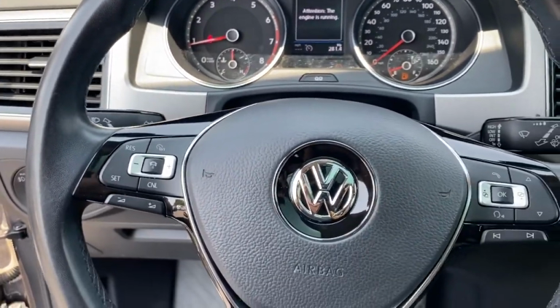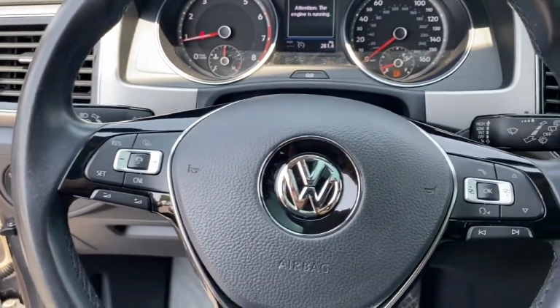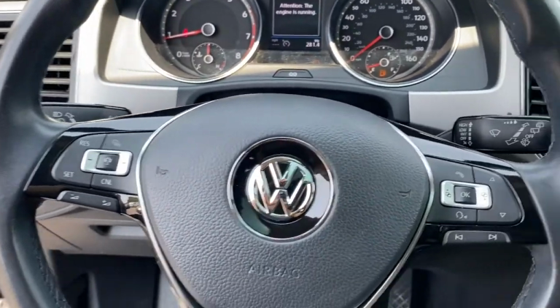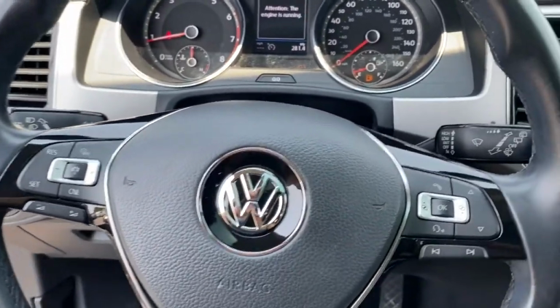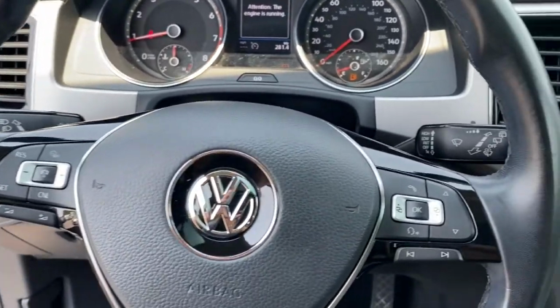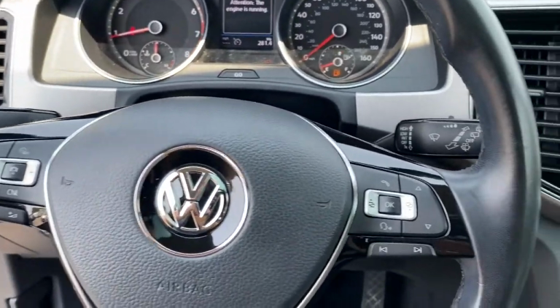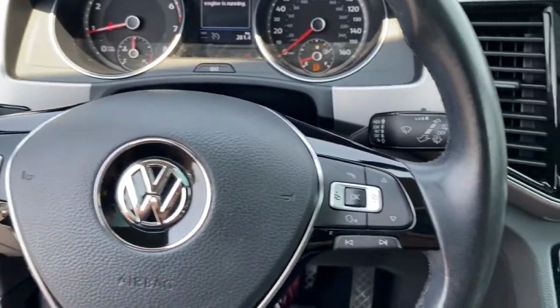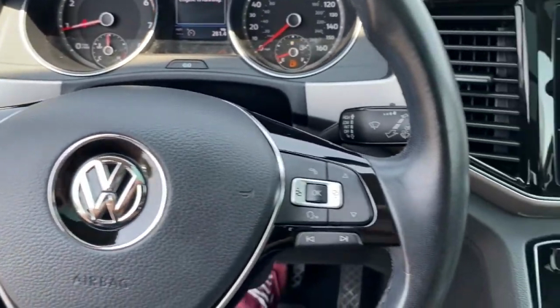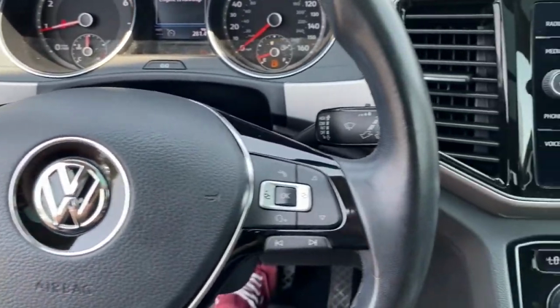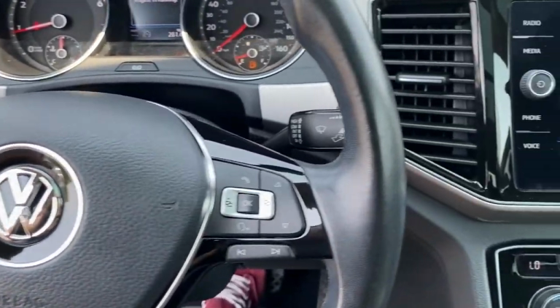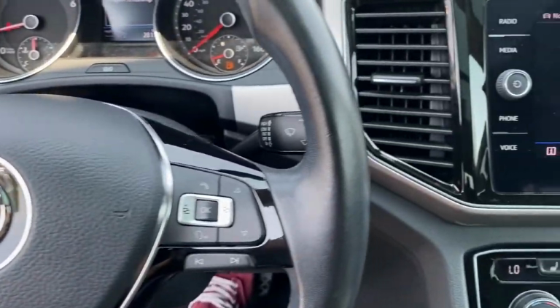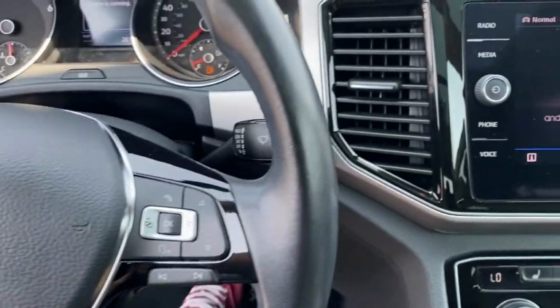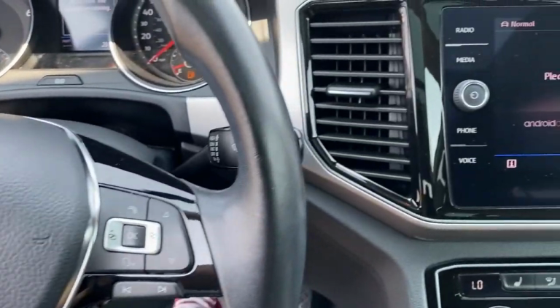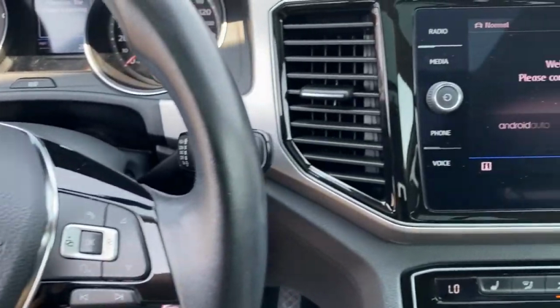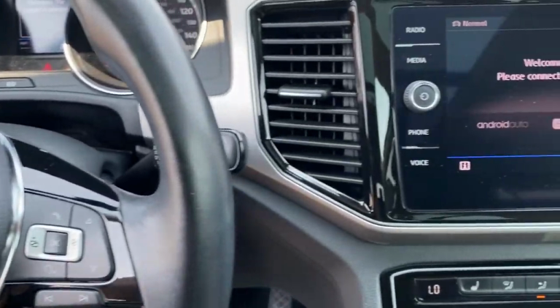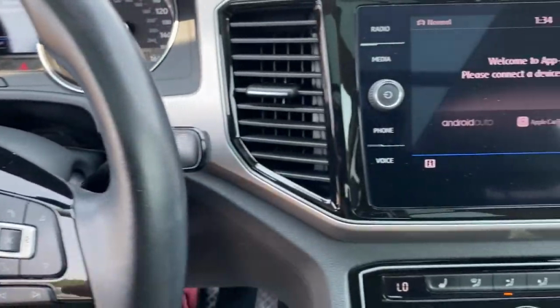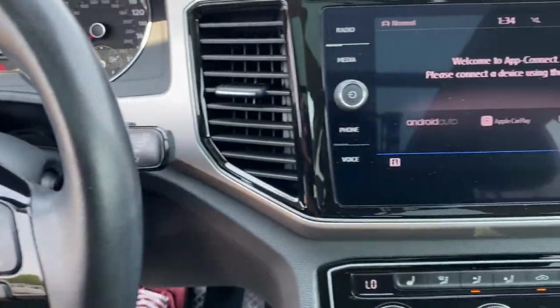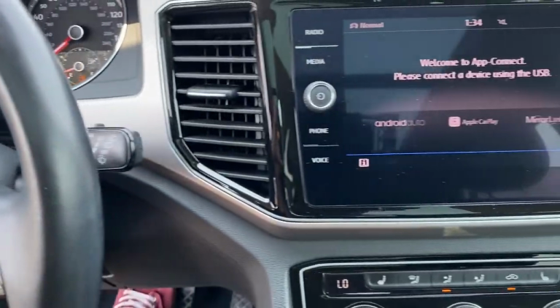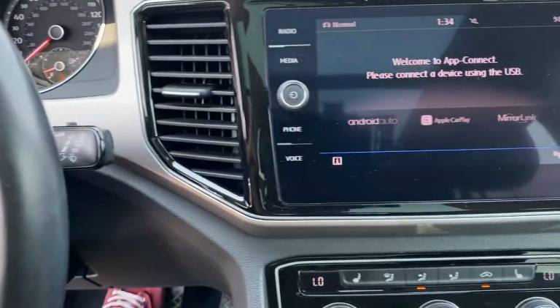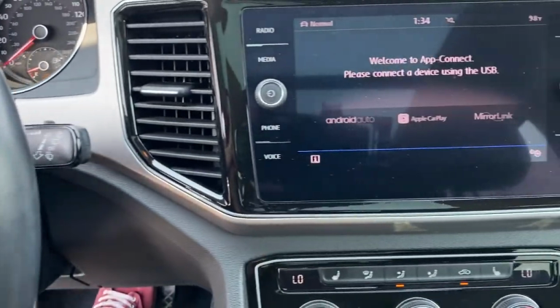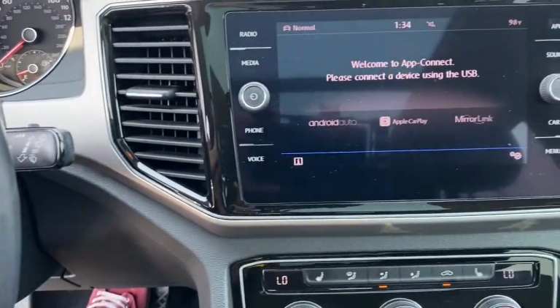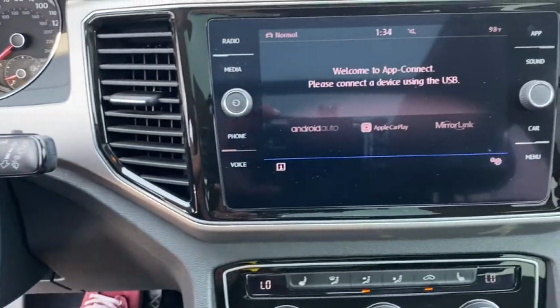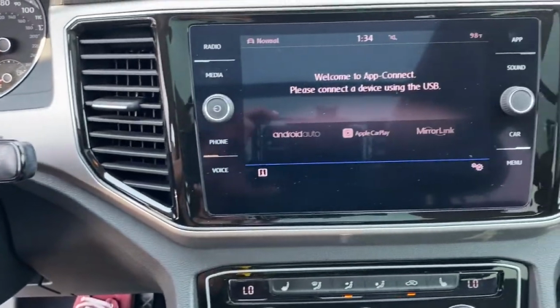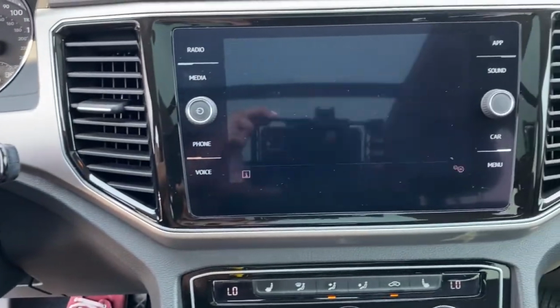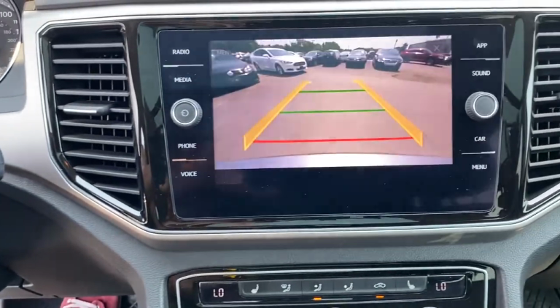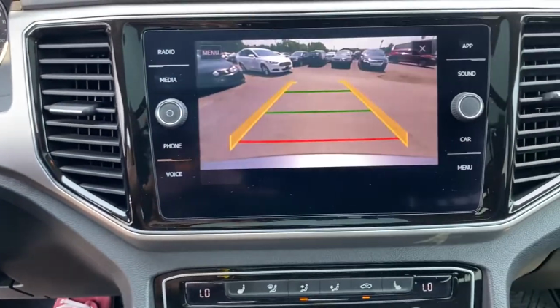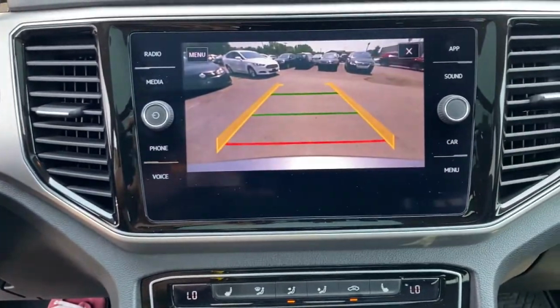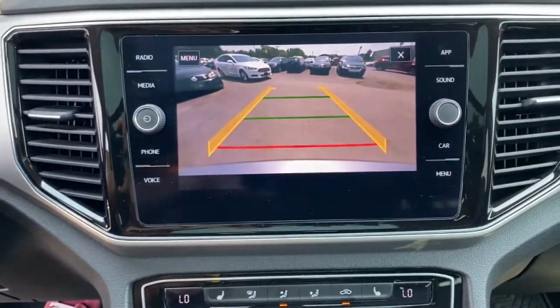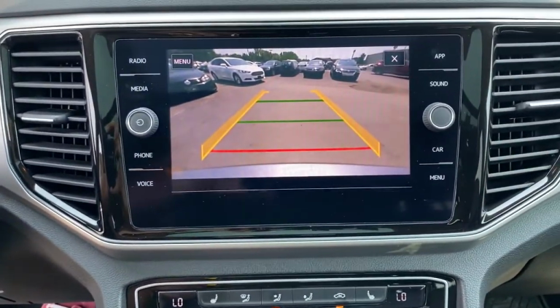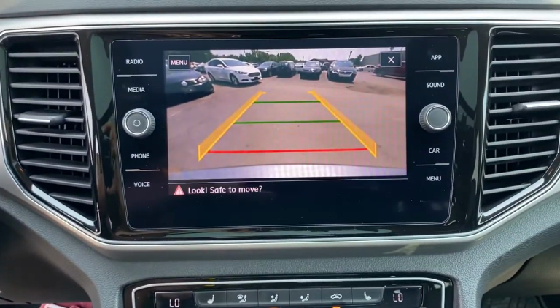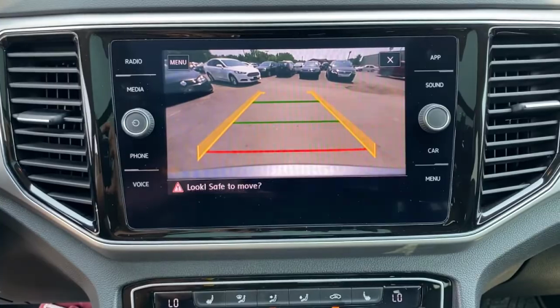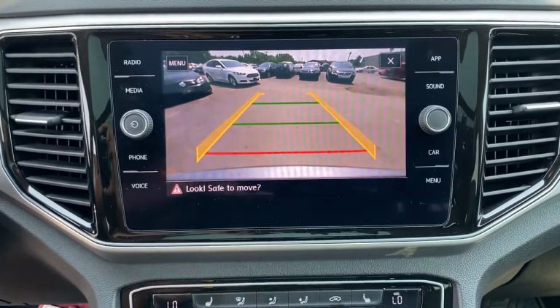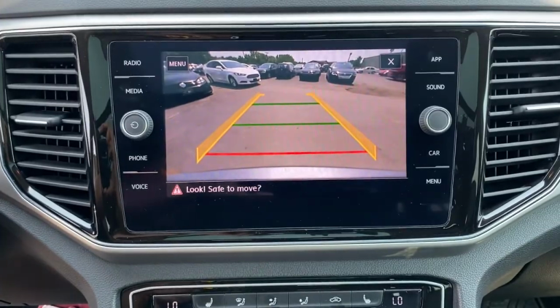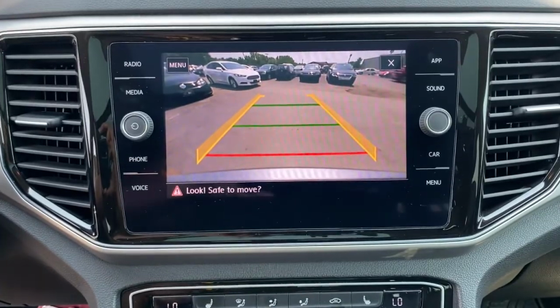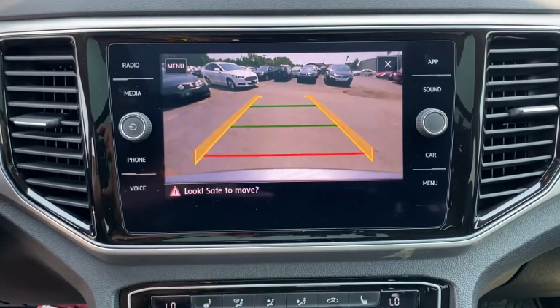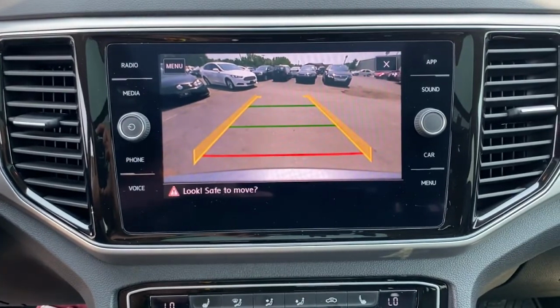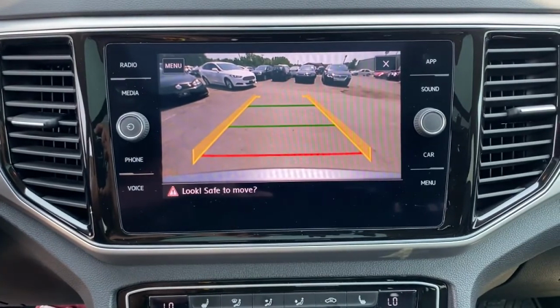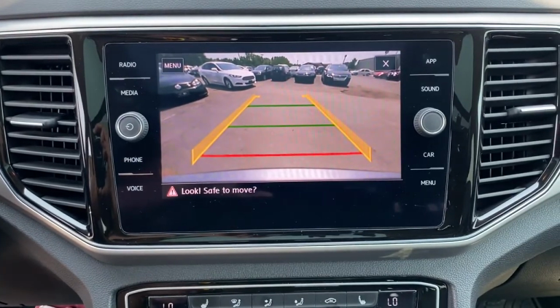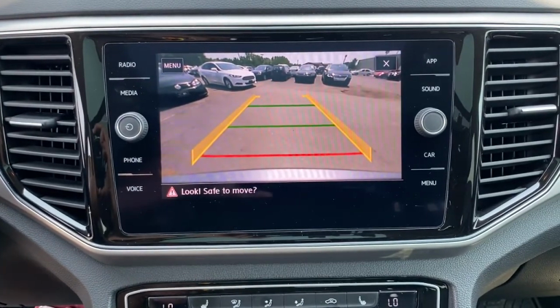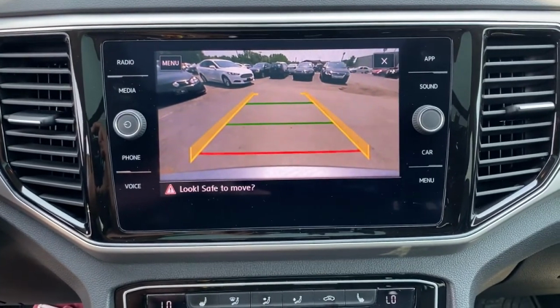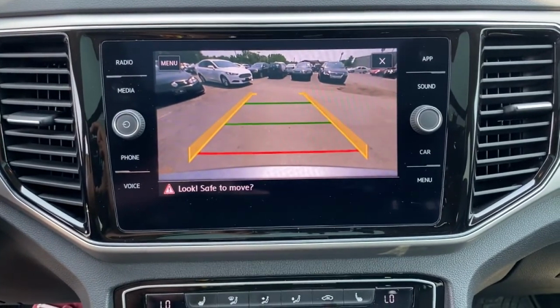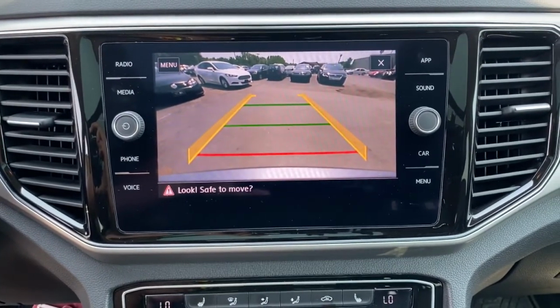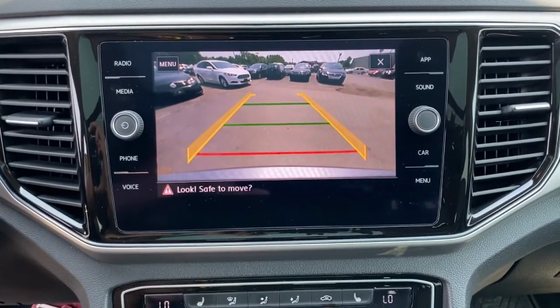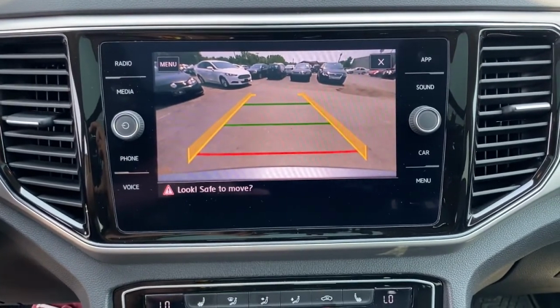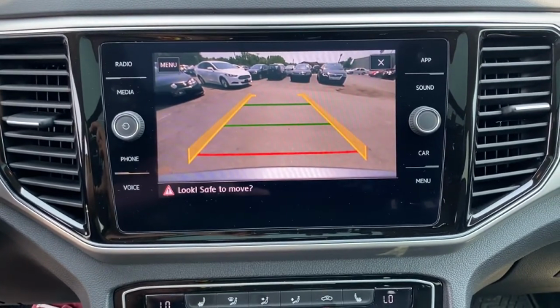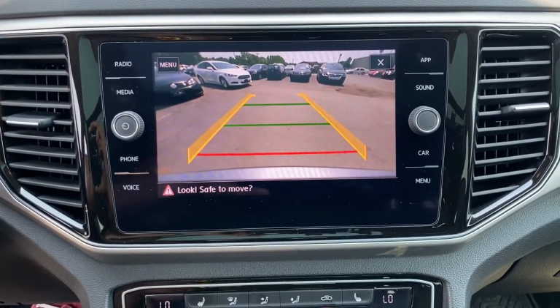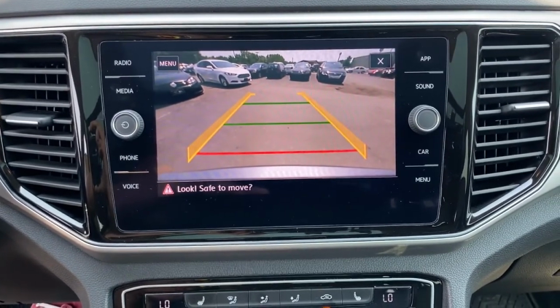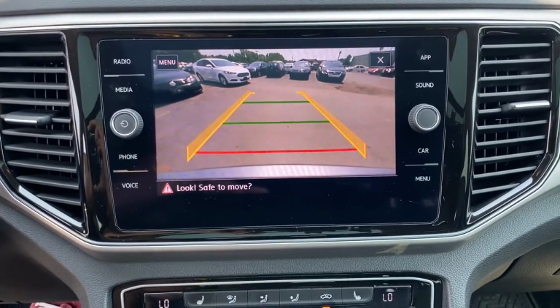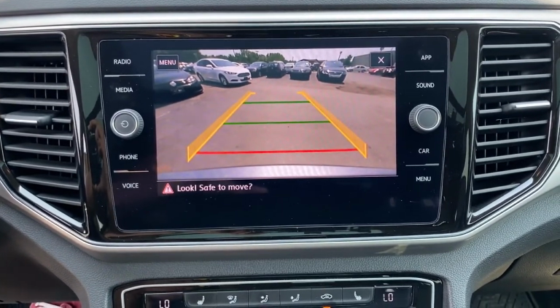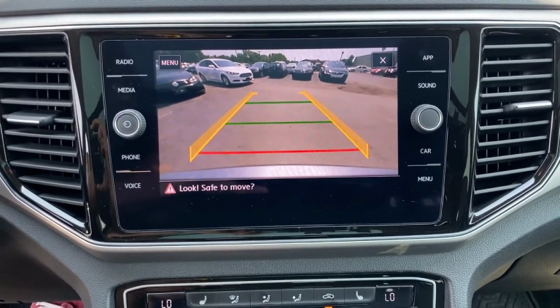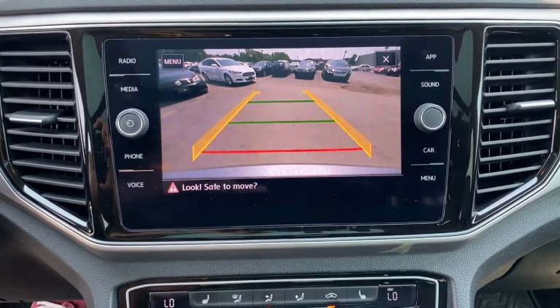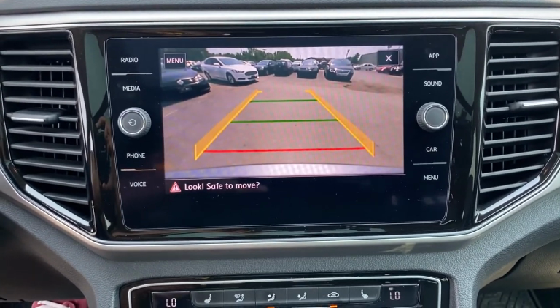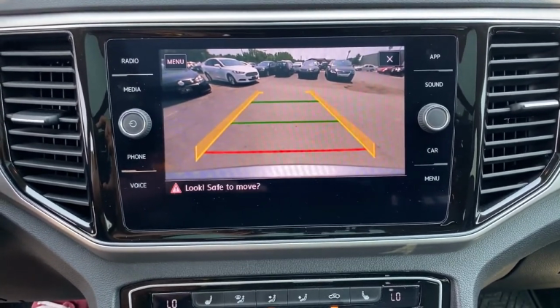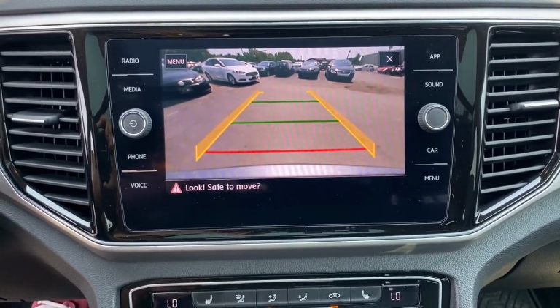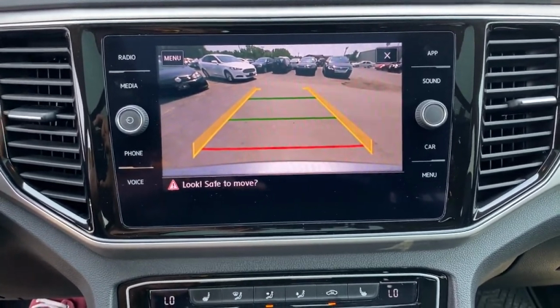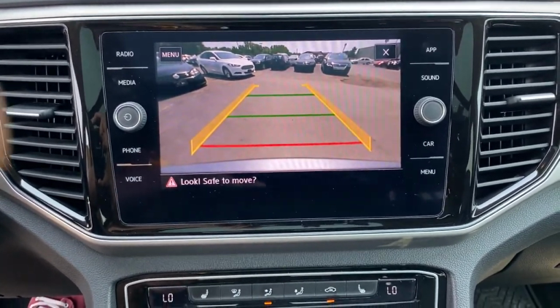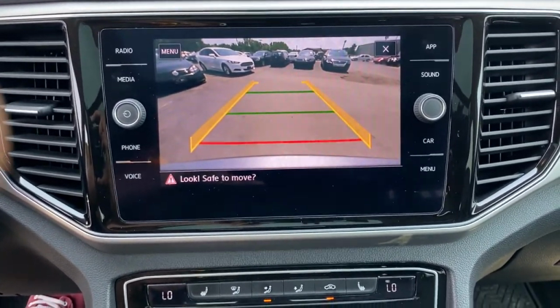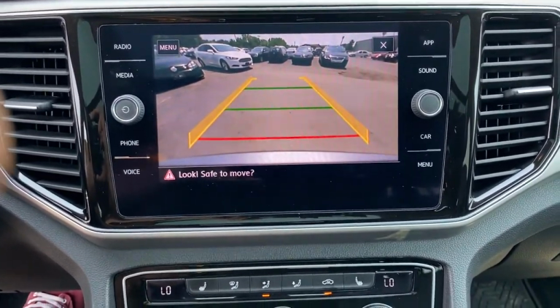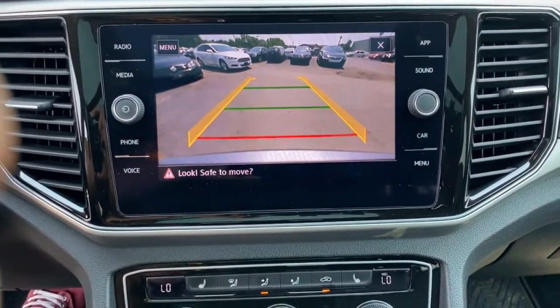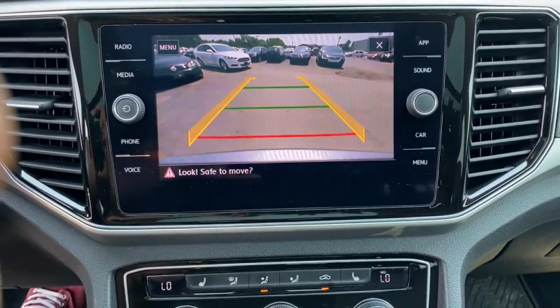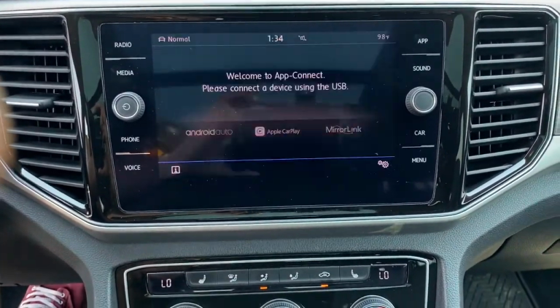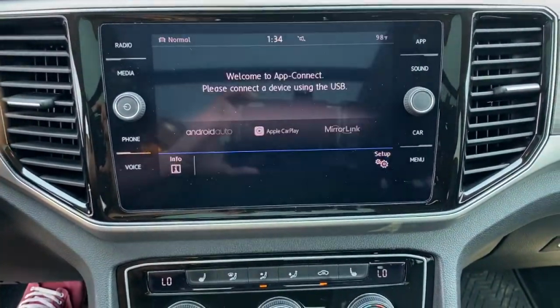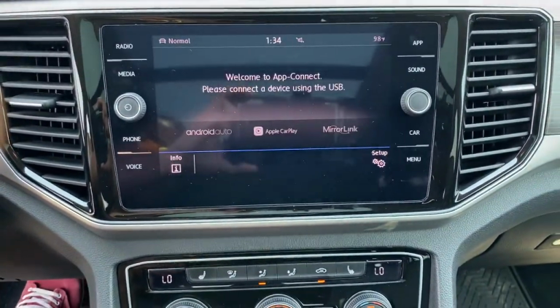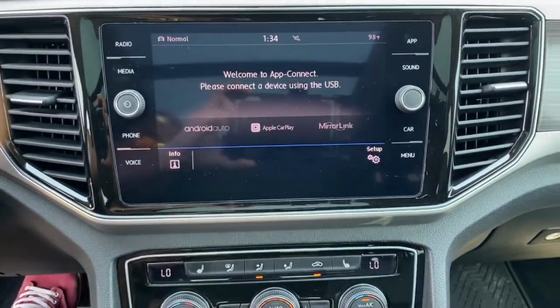Panoramic roof, third-row seat, all-wheel drive, keyless entry, heated driver's seat, hands-free liftgate.